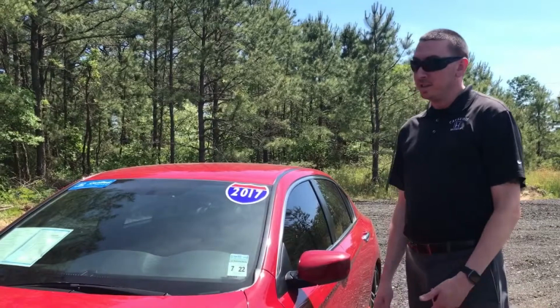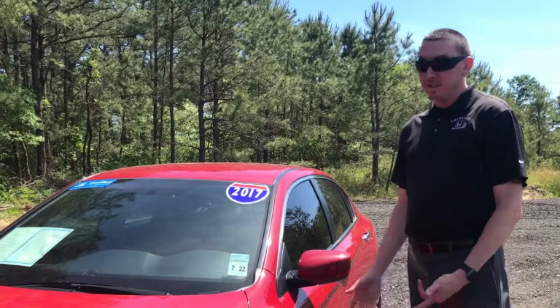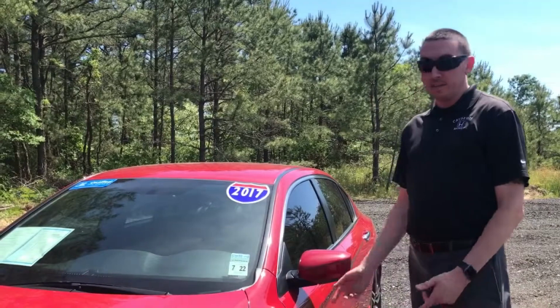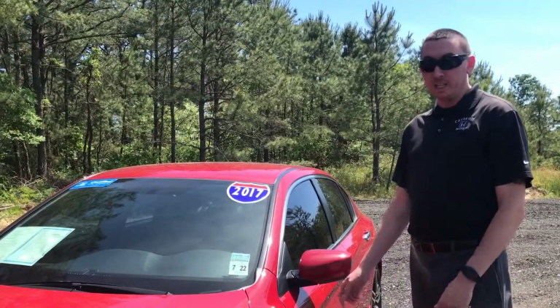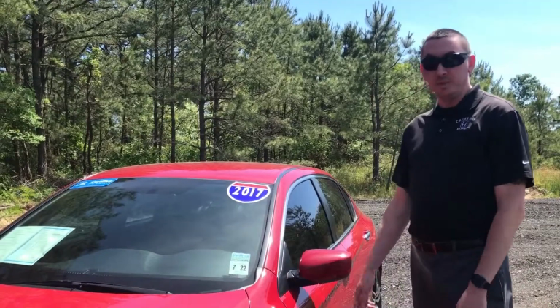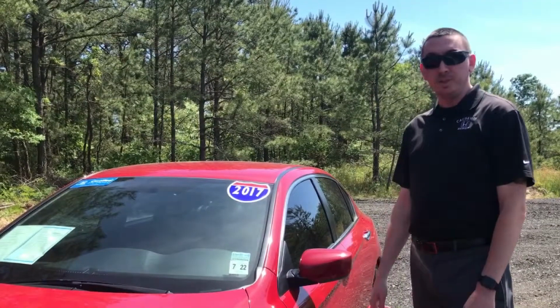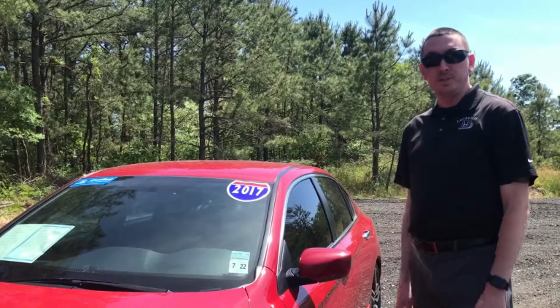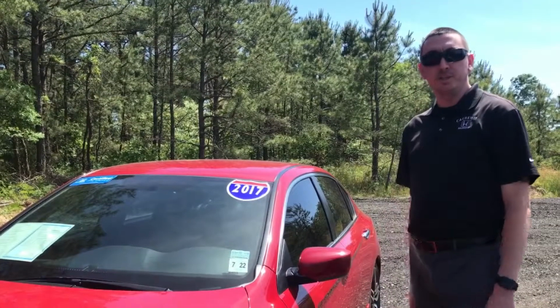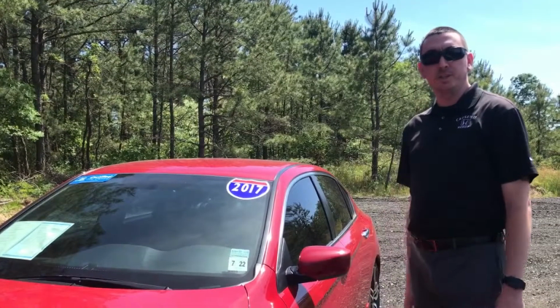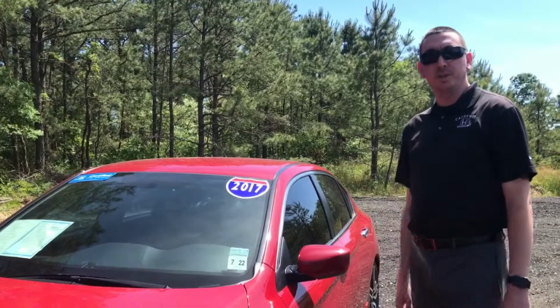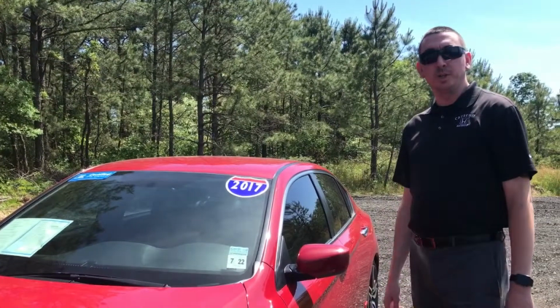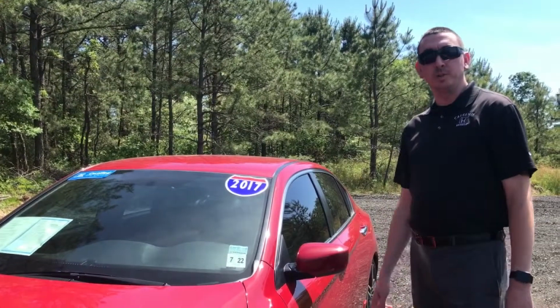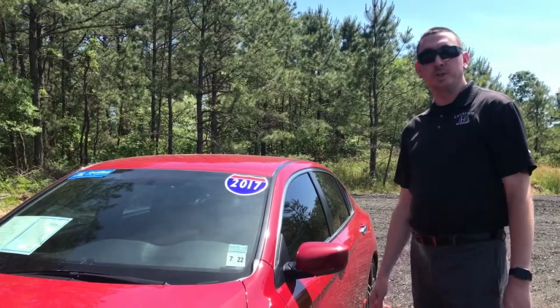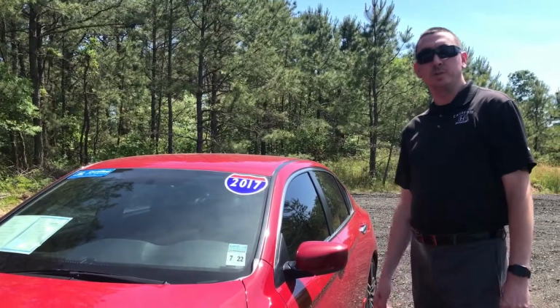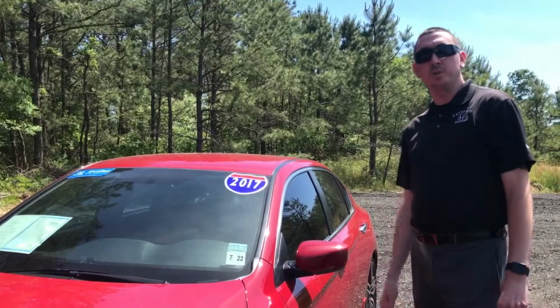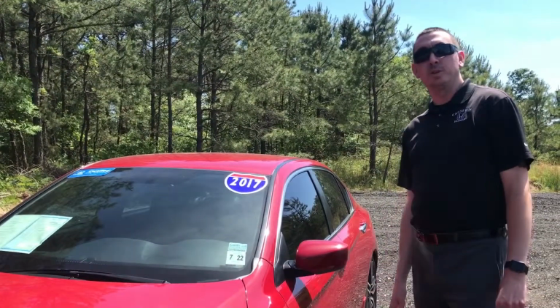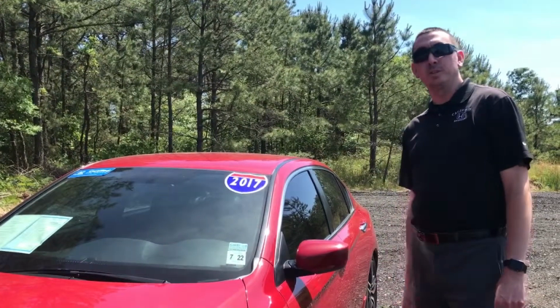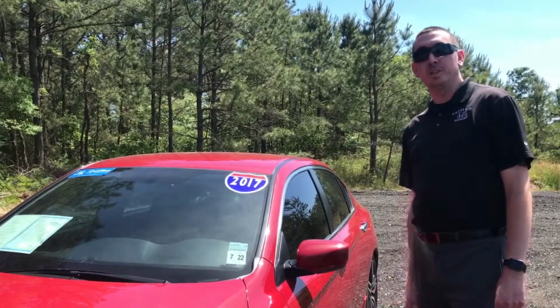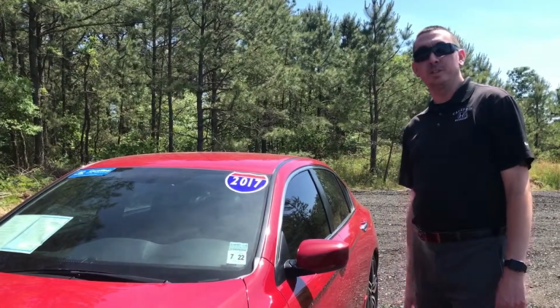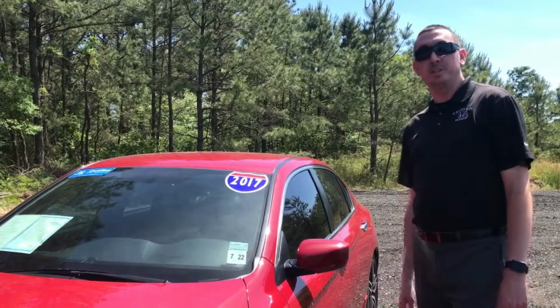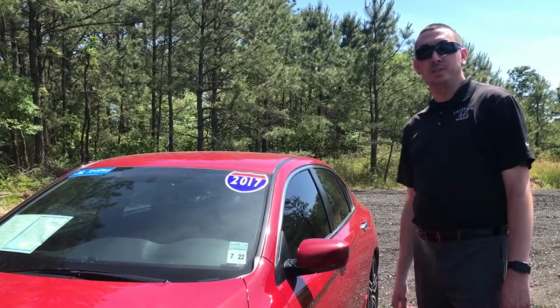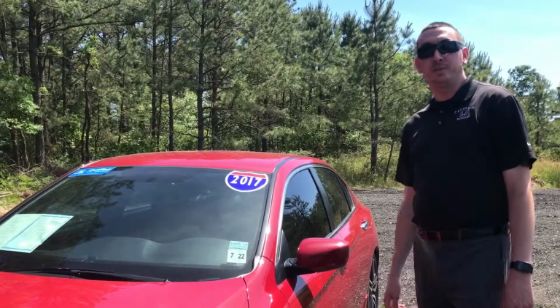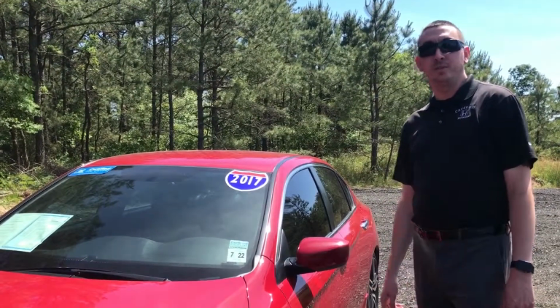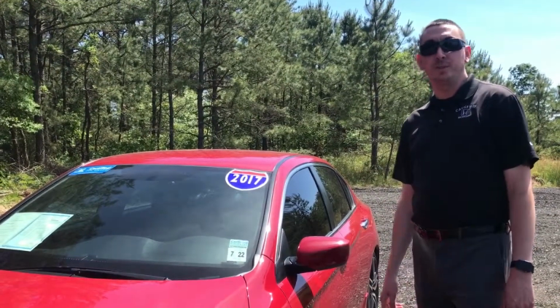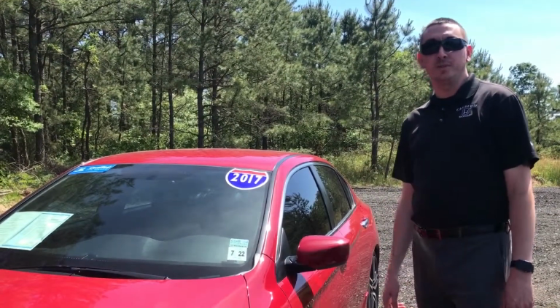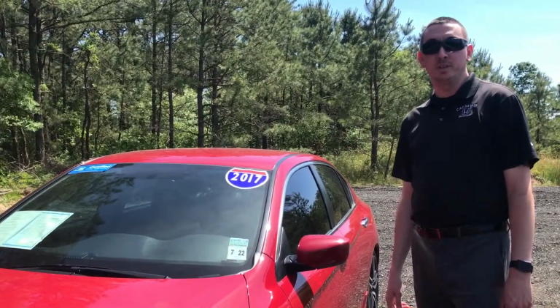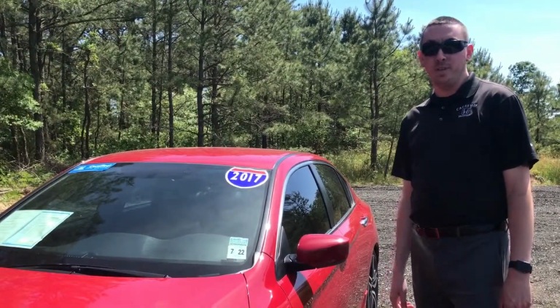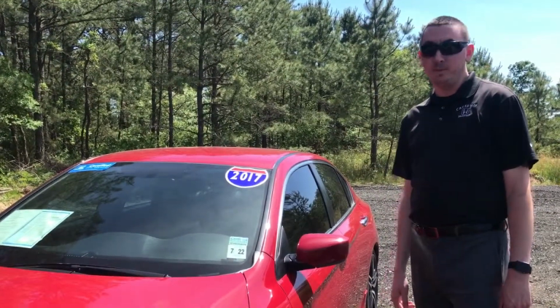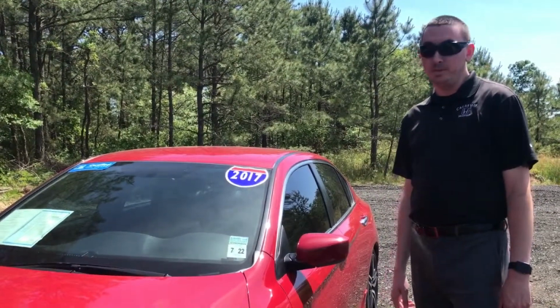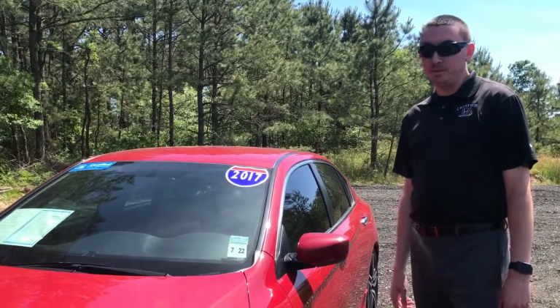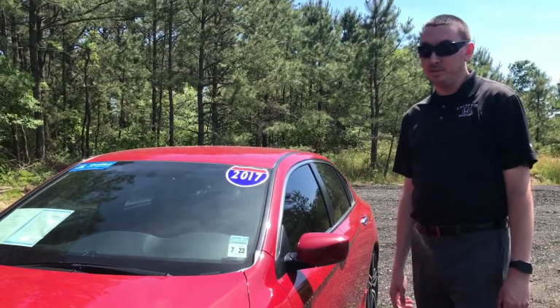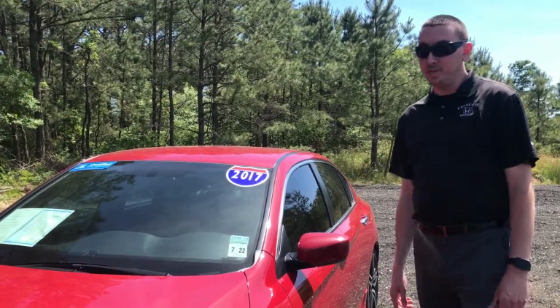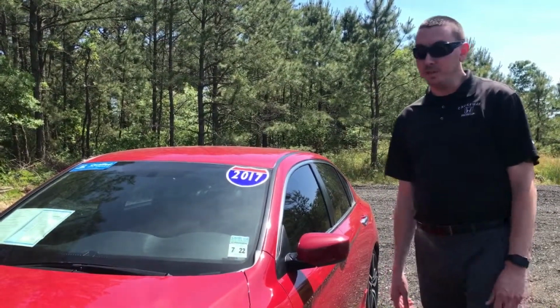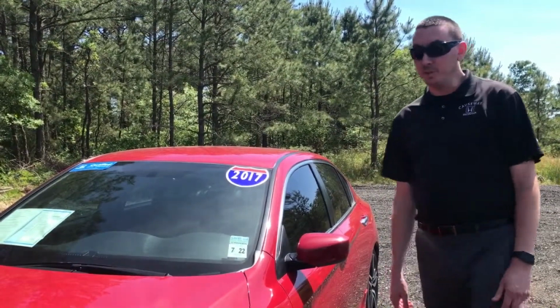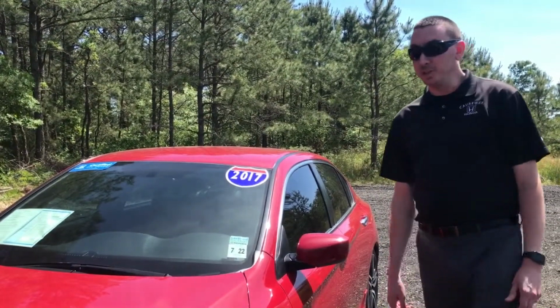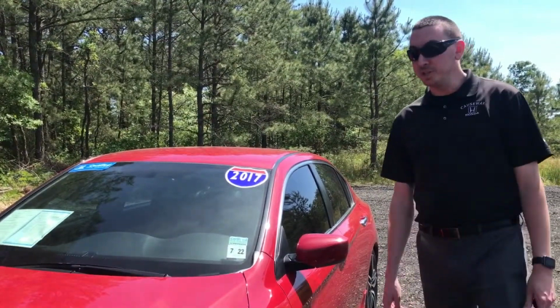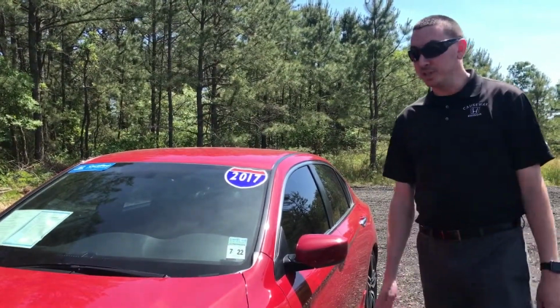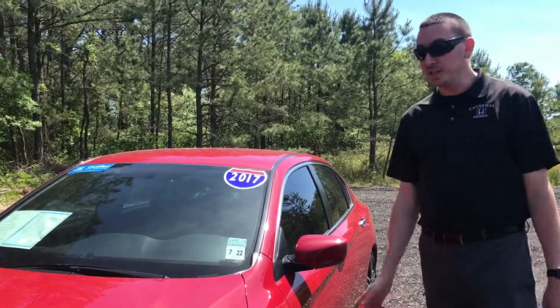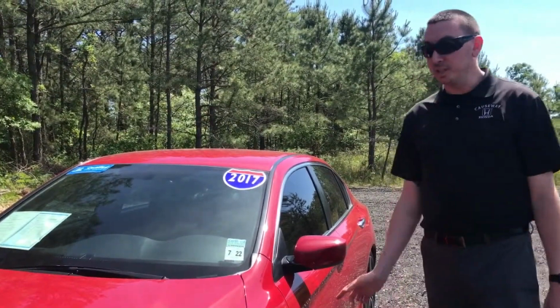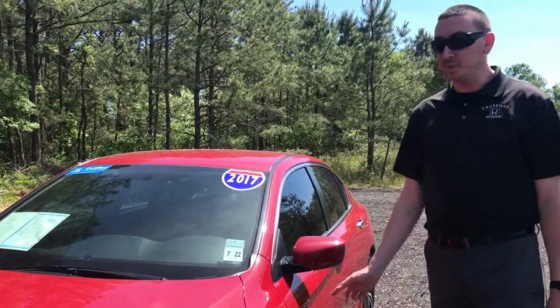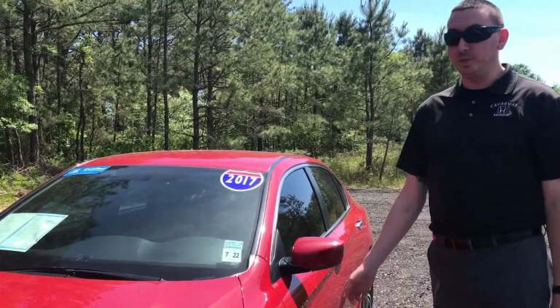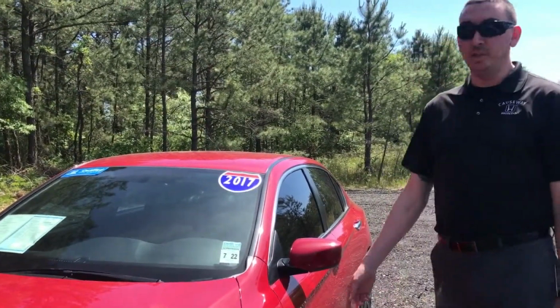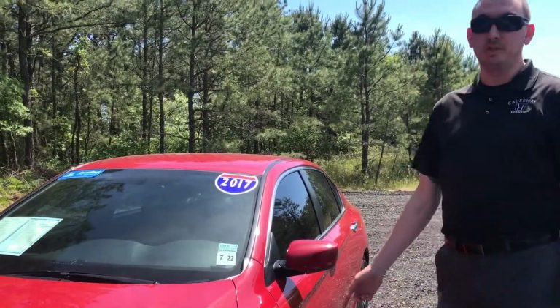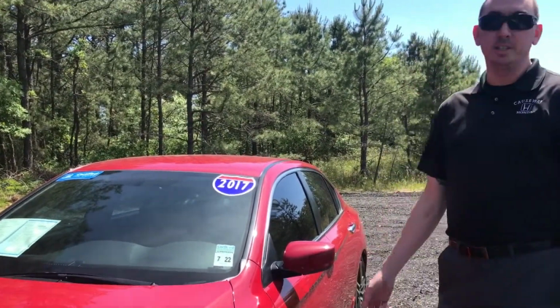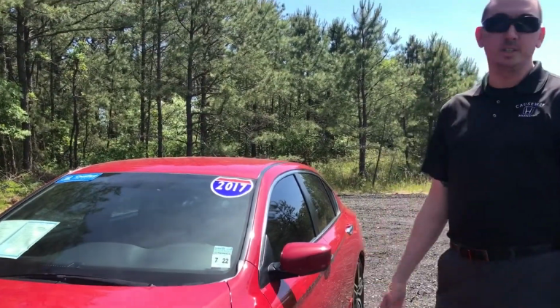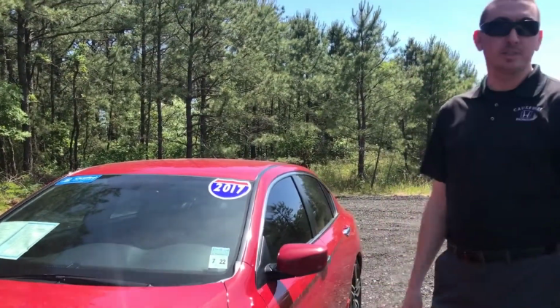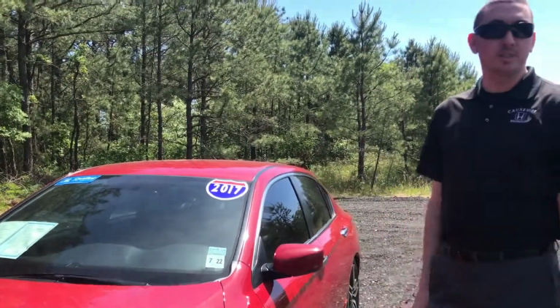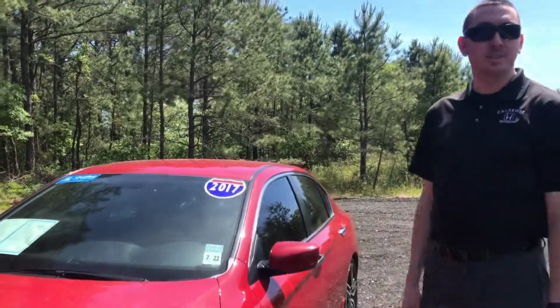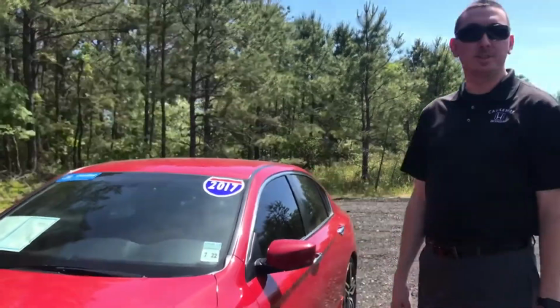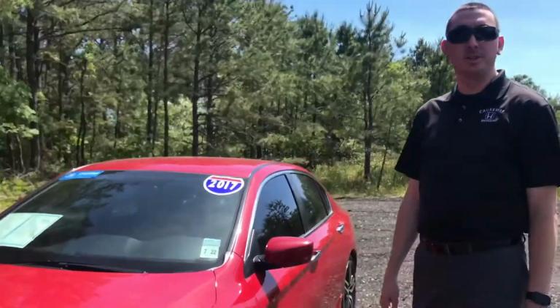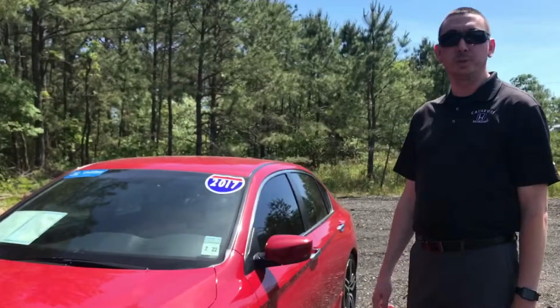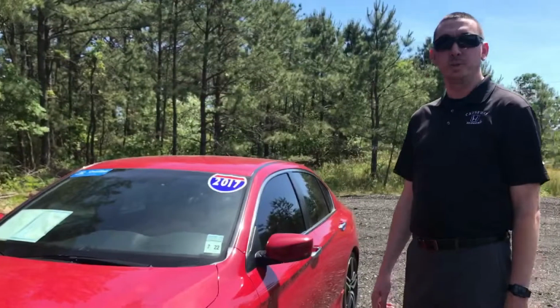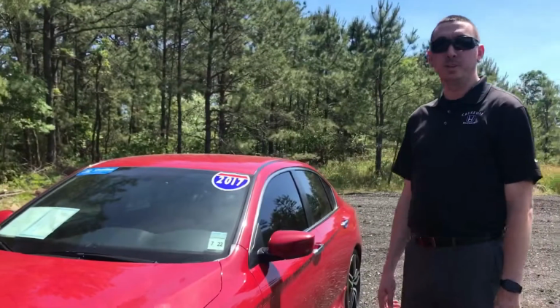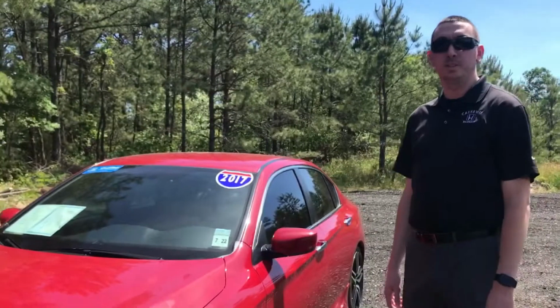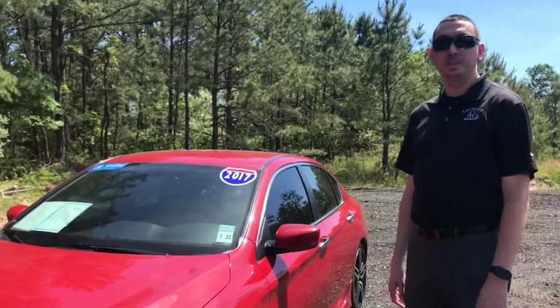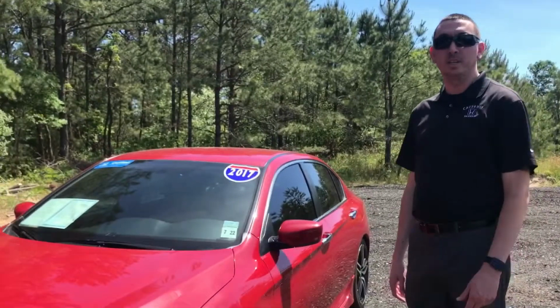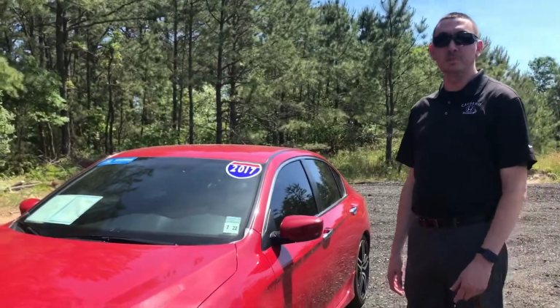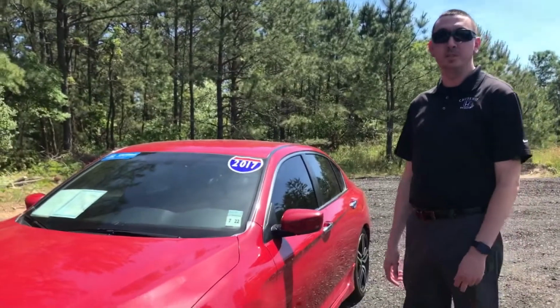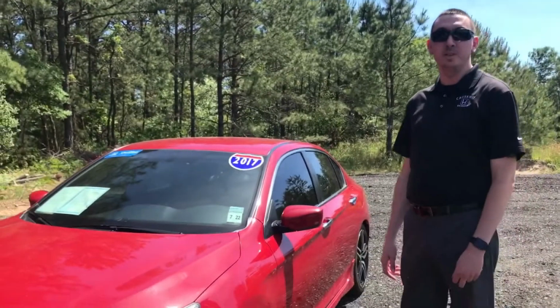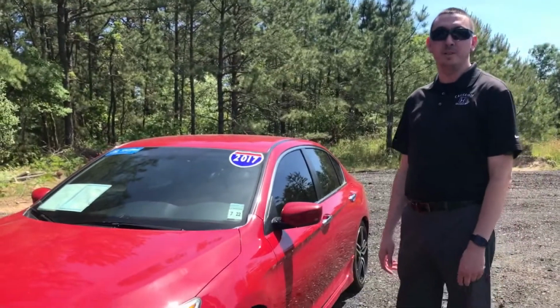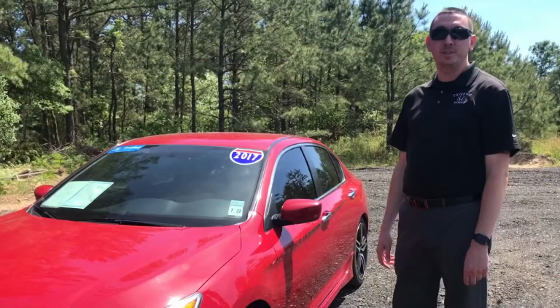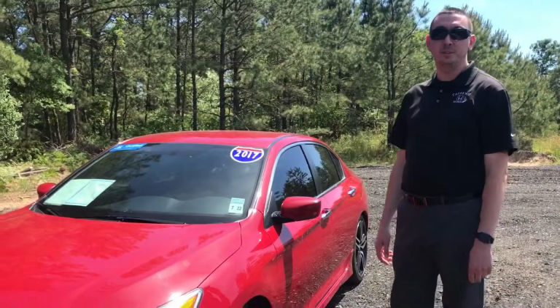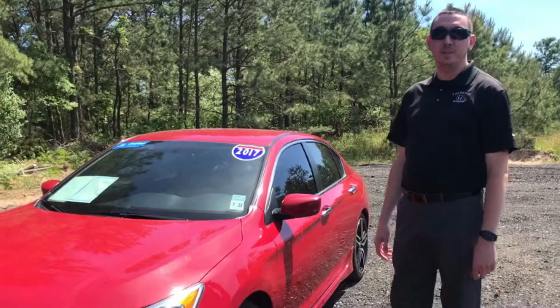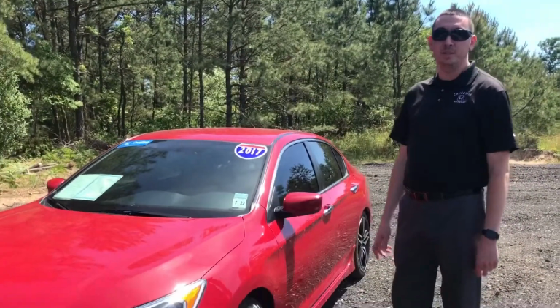Like any vehicle here at Causeway, you get oil changes included — free for life. If you want to check out this vehicle or any other cars at Causeway, come see me, Mike.